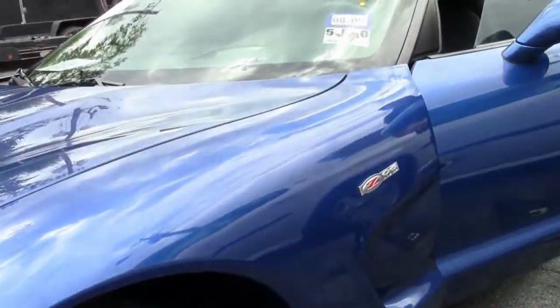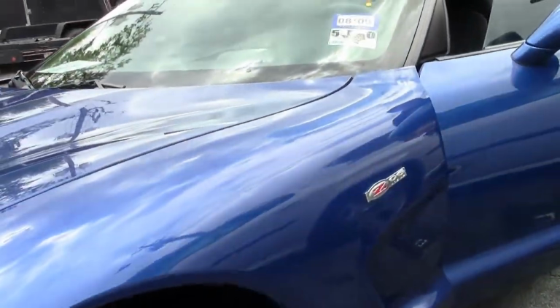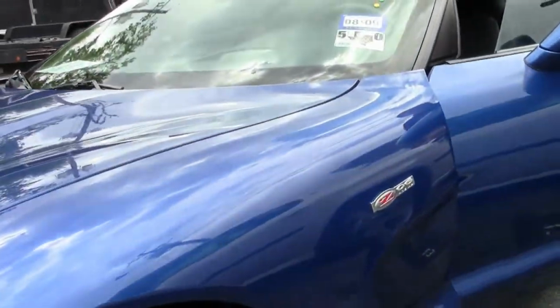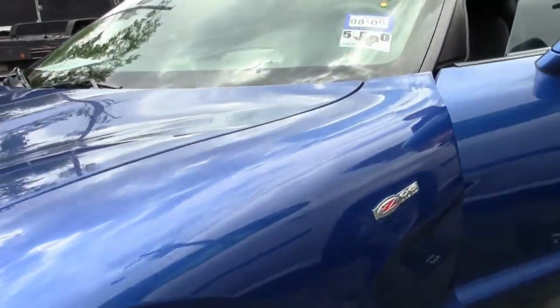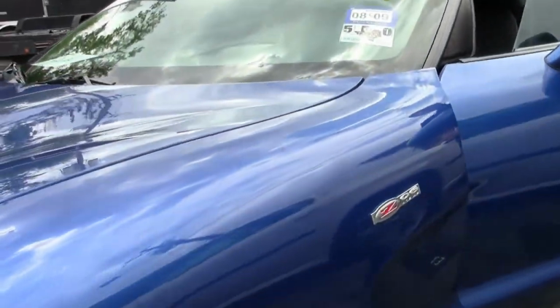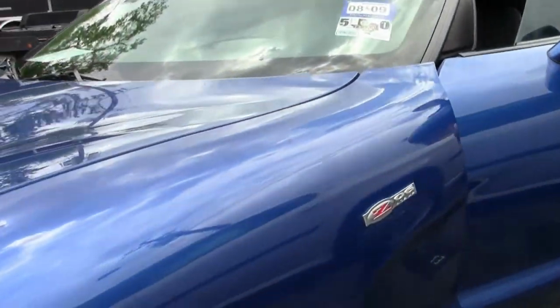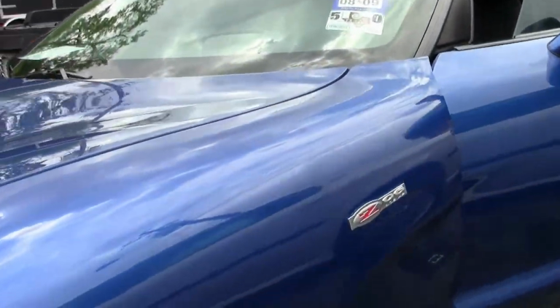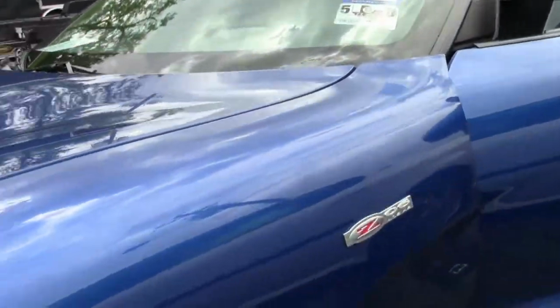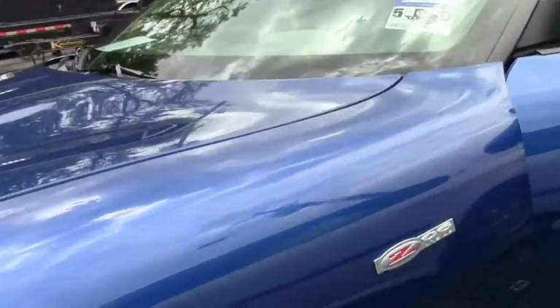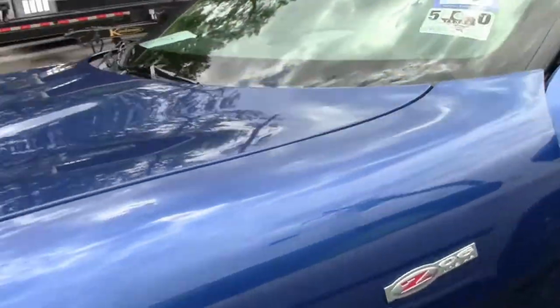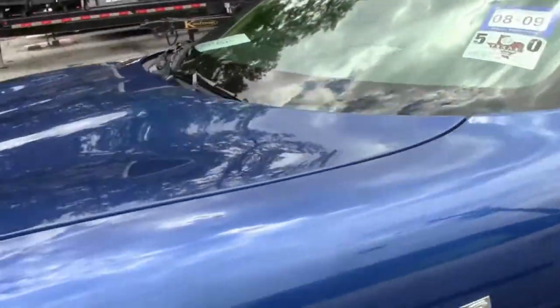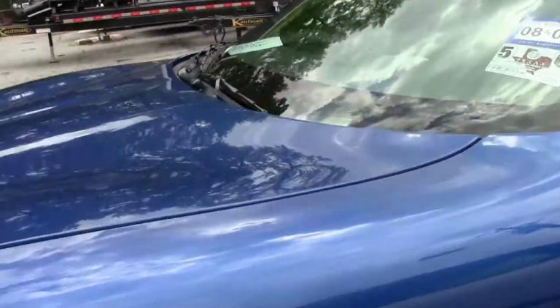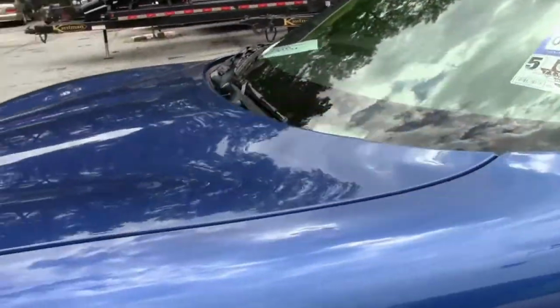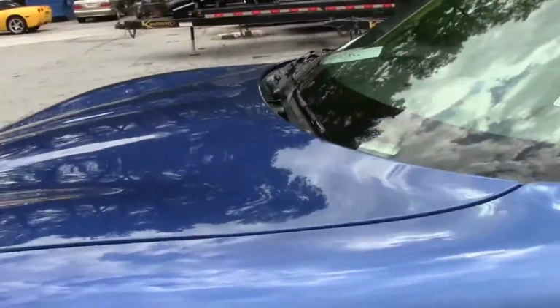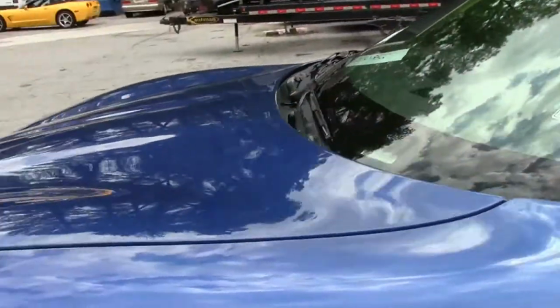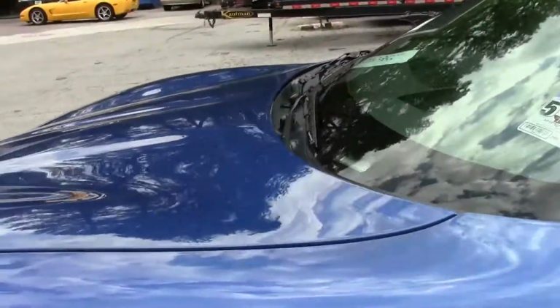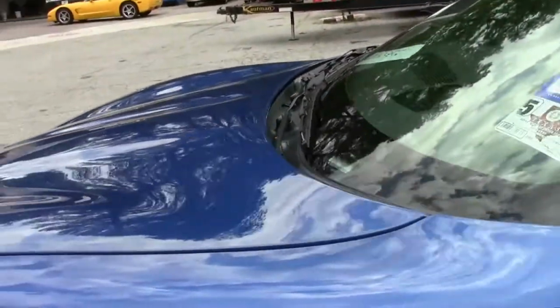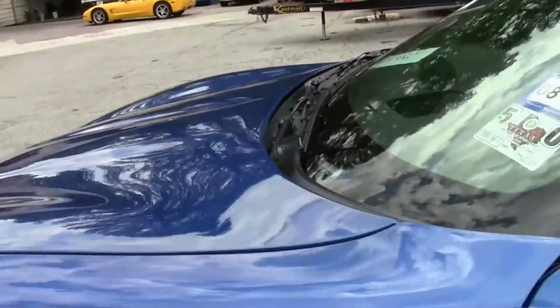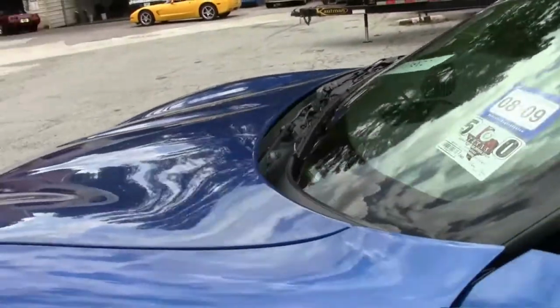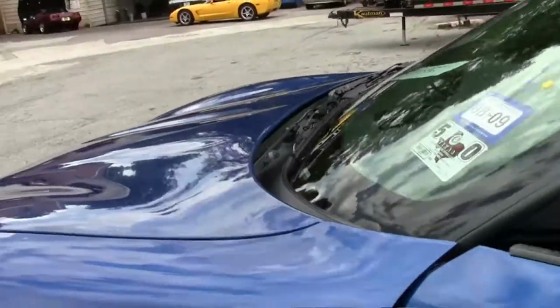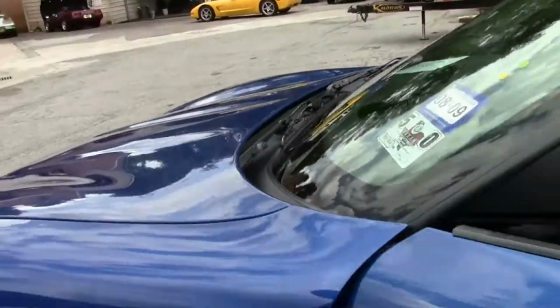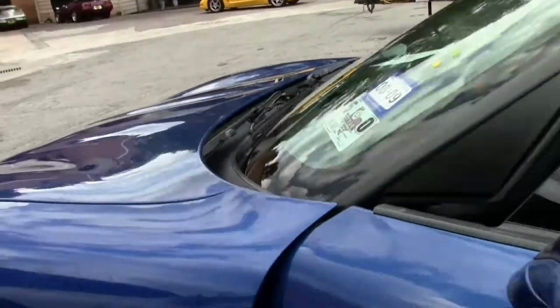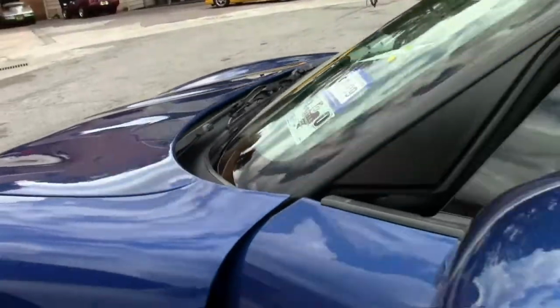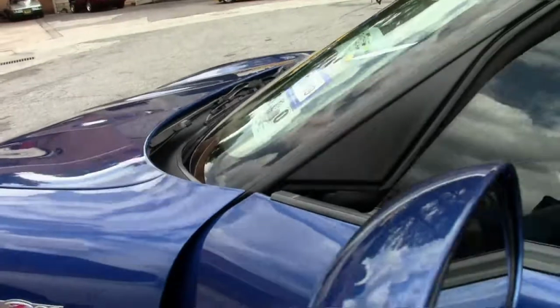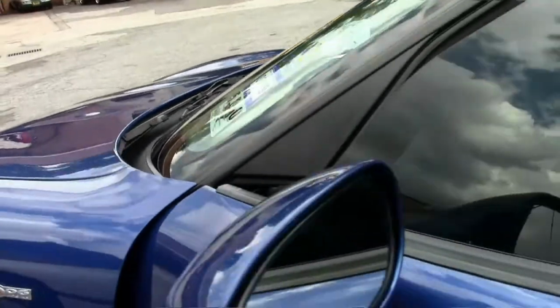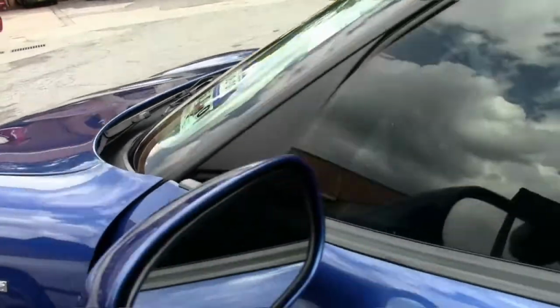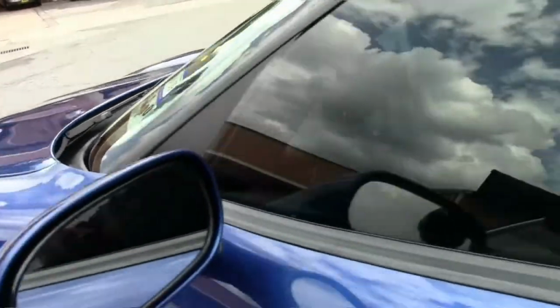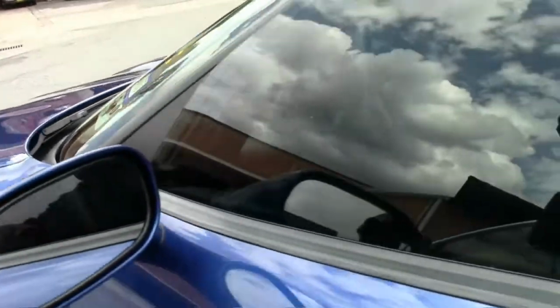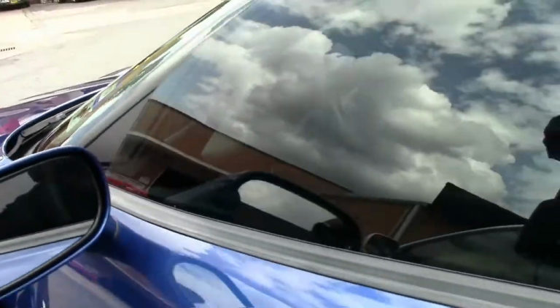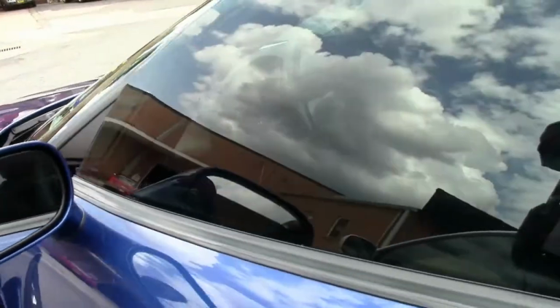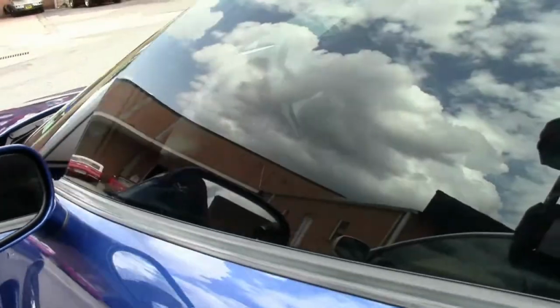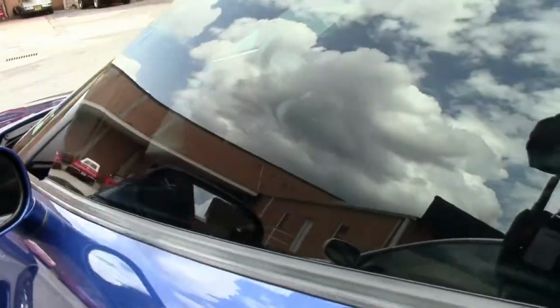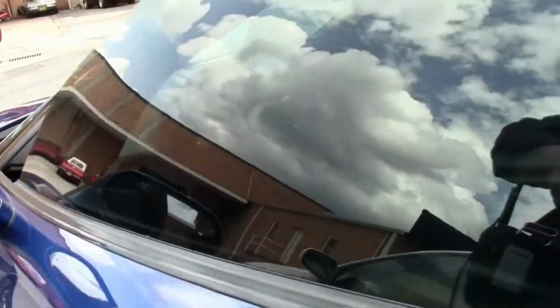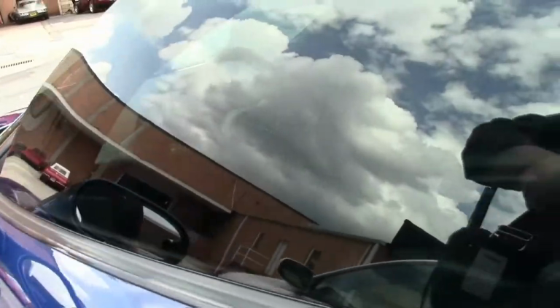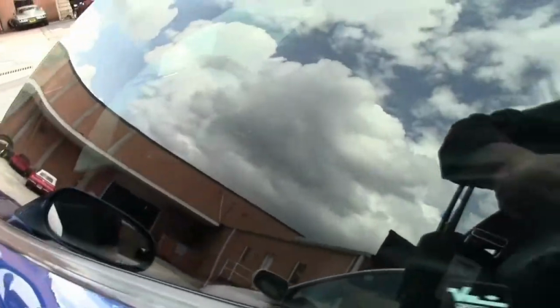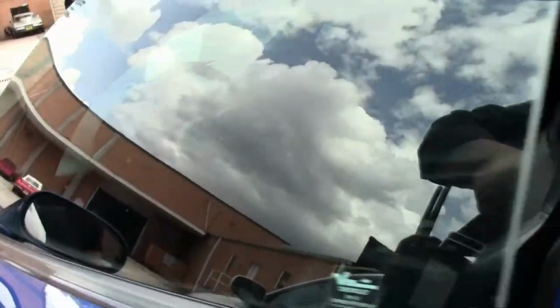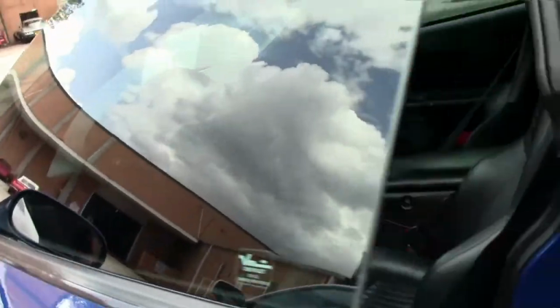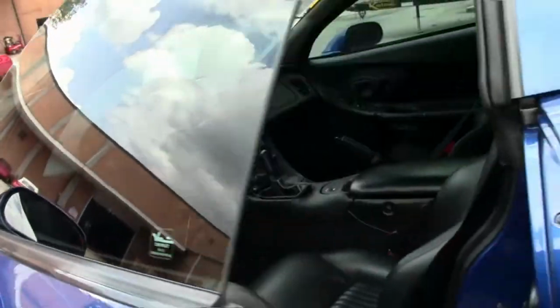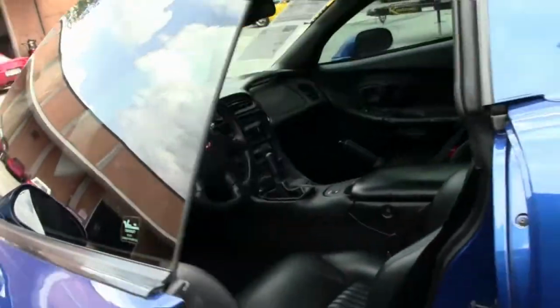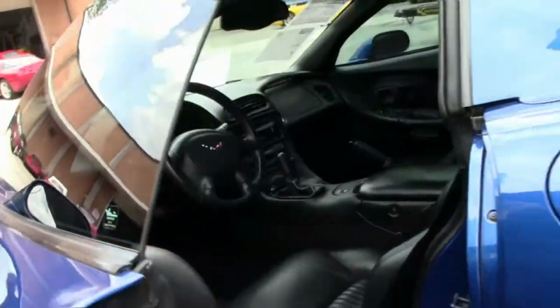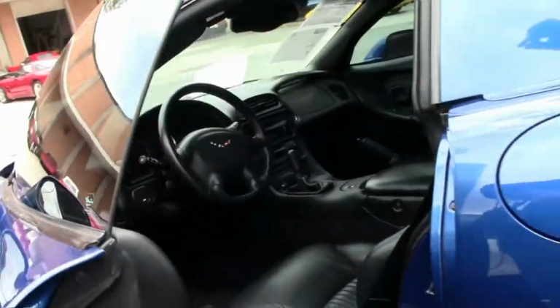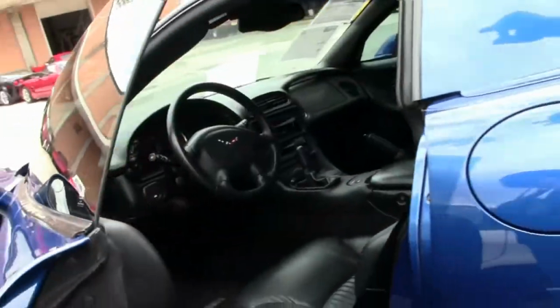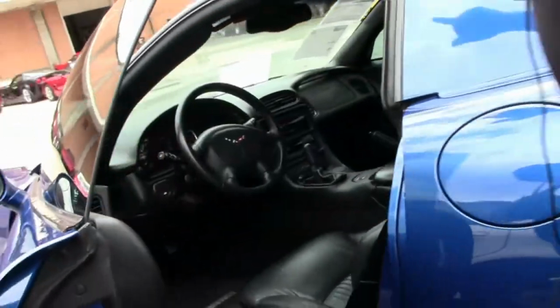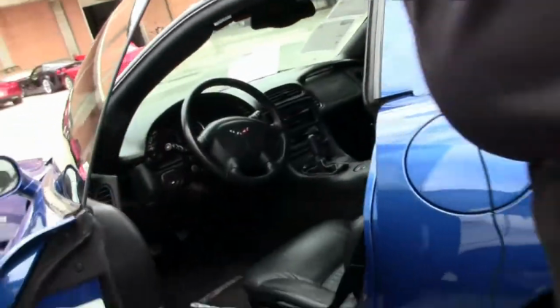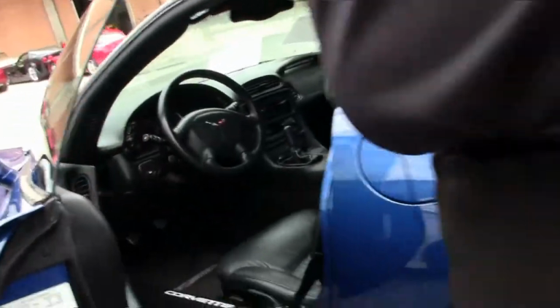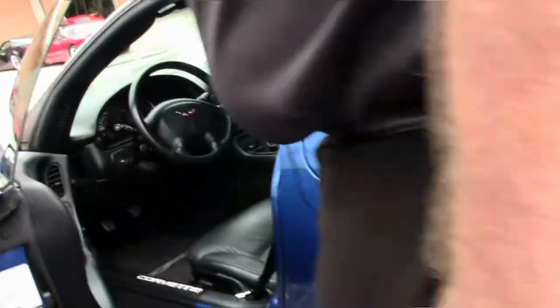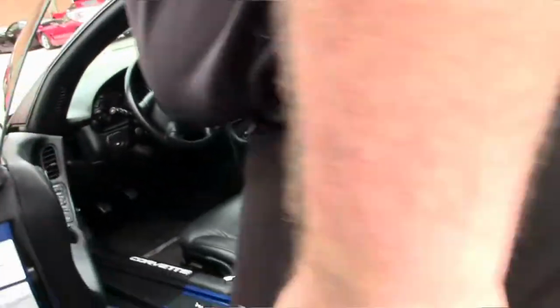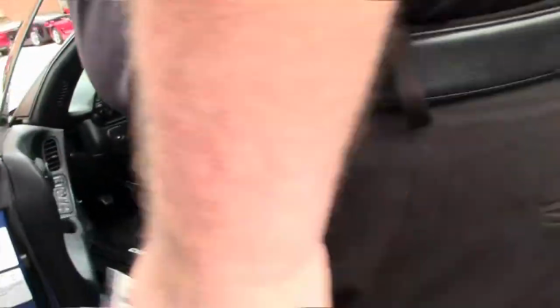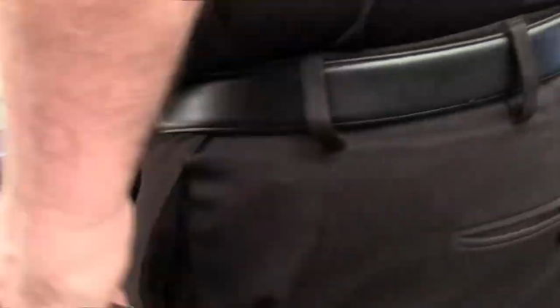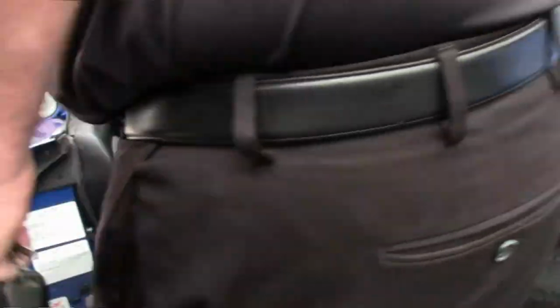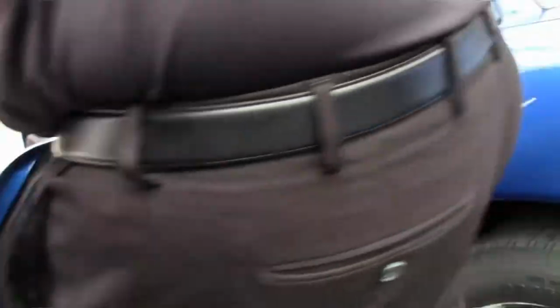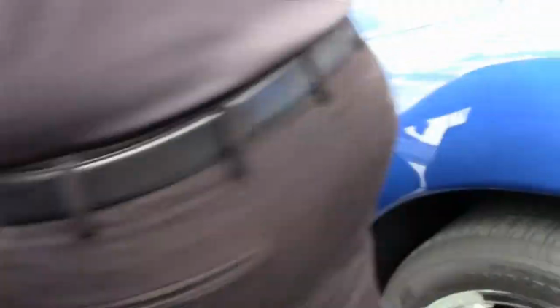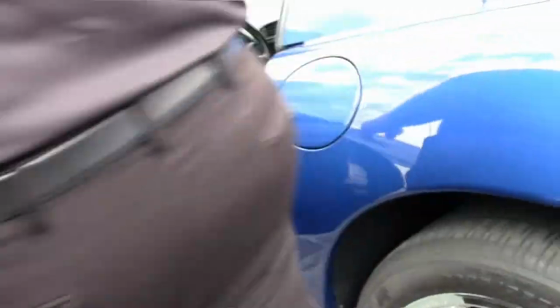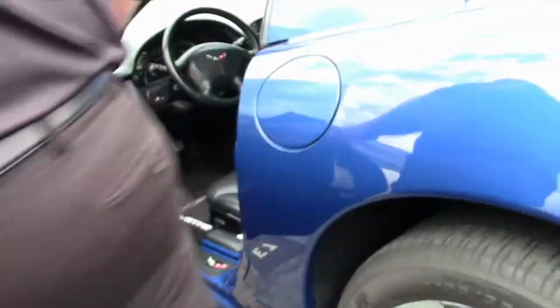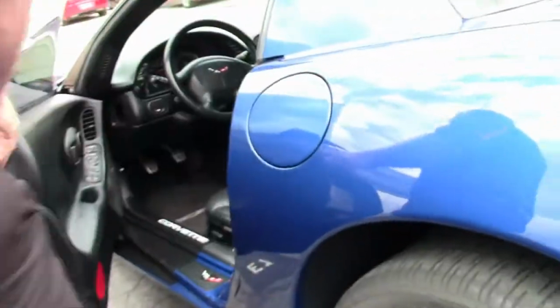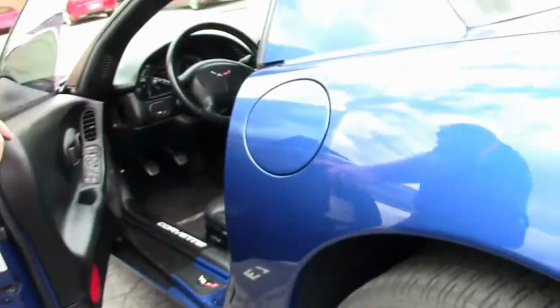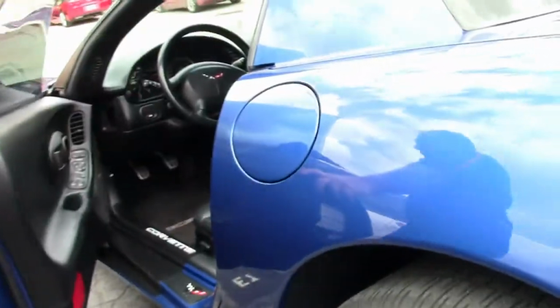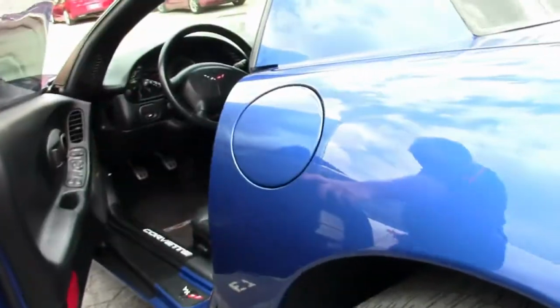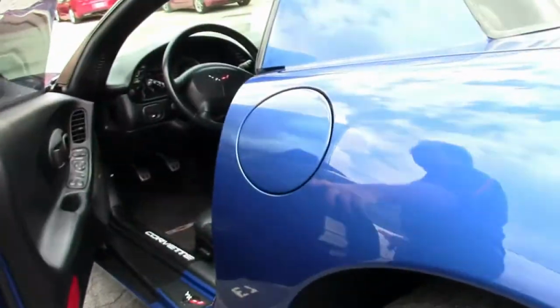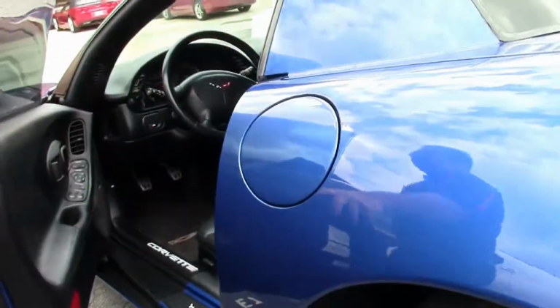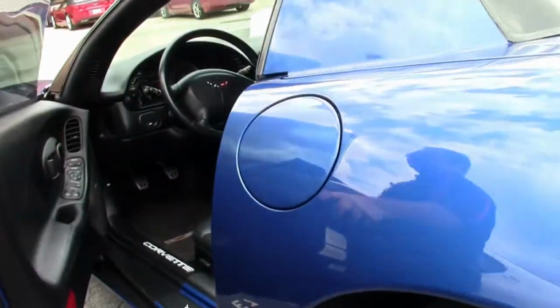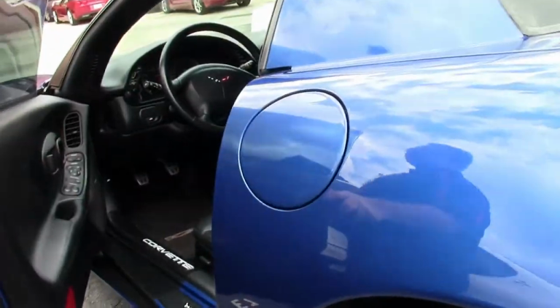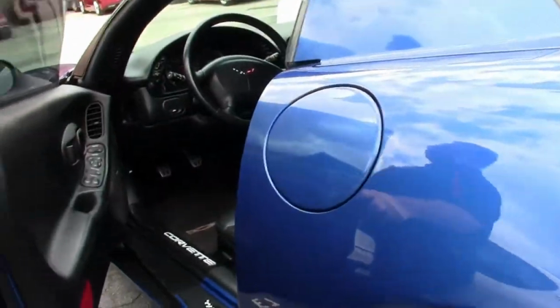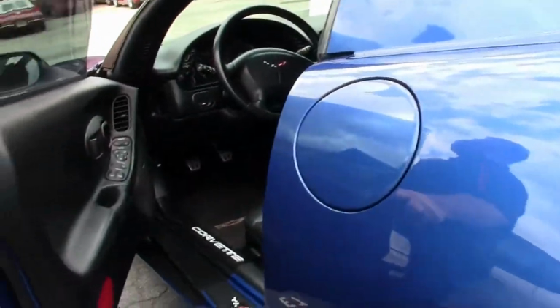This car does have some appearance mods, but is a pretty stock car. We'll notice that the shifter has been changed out.